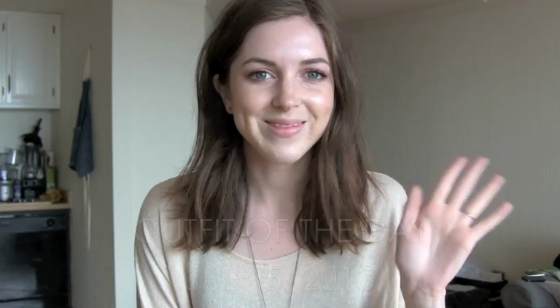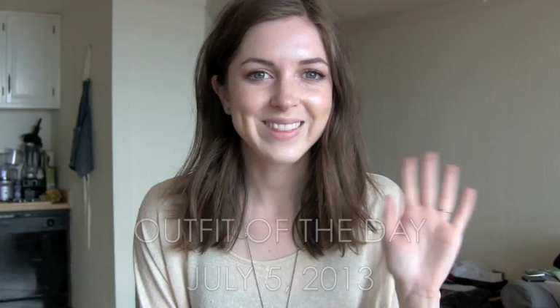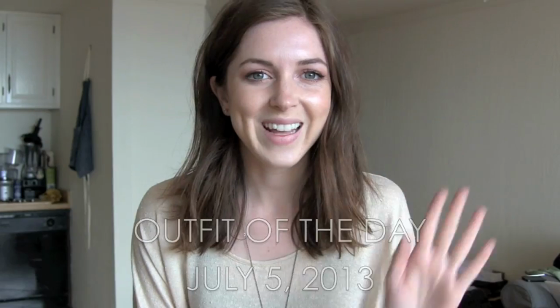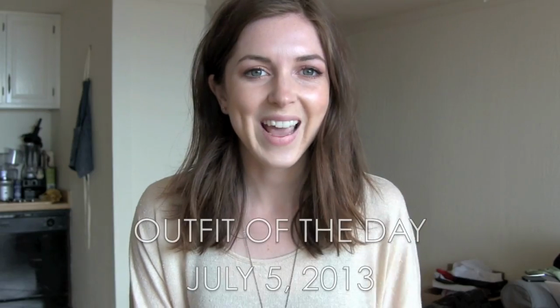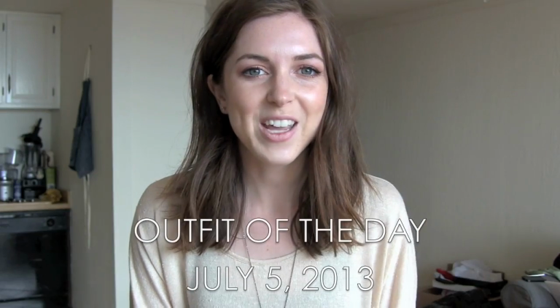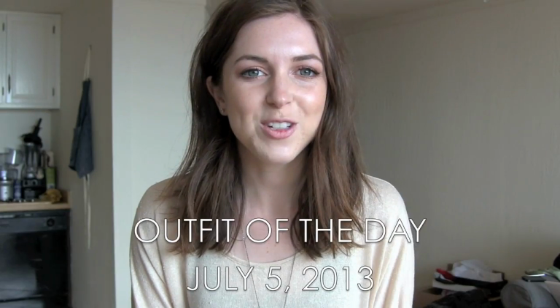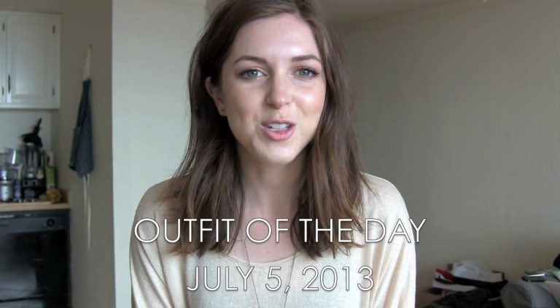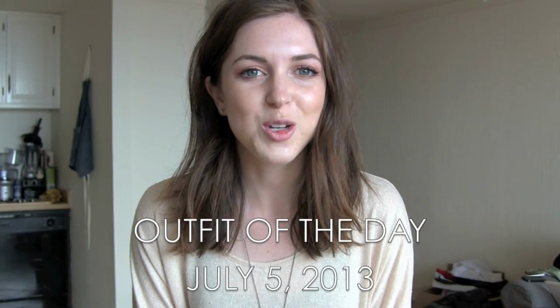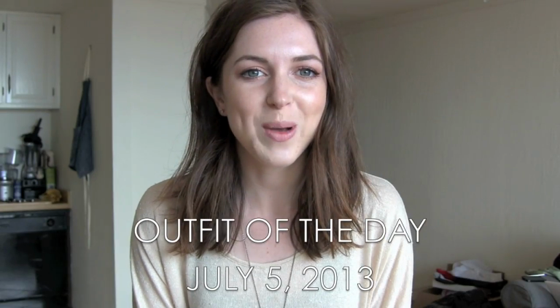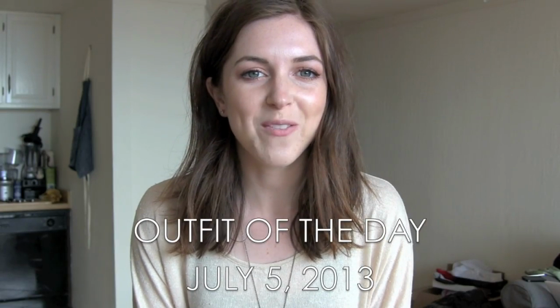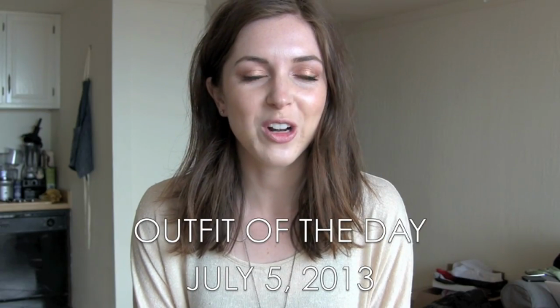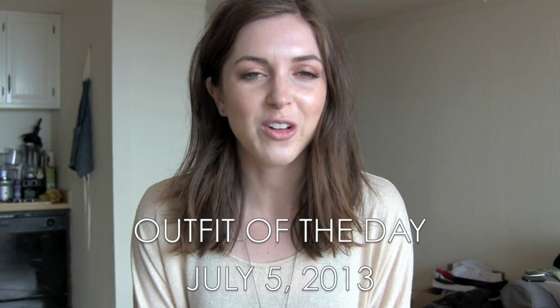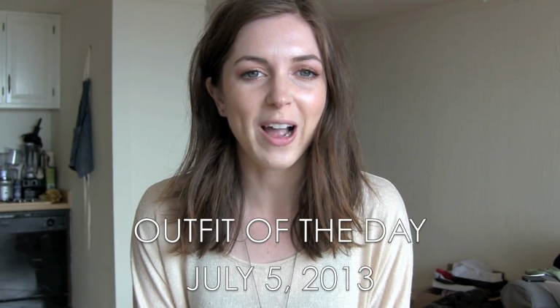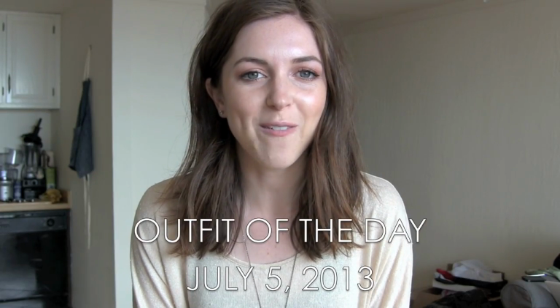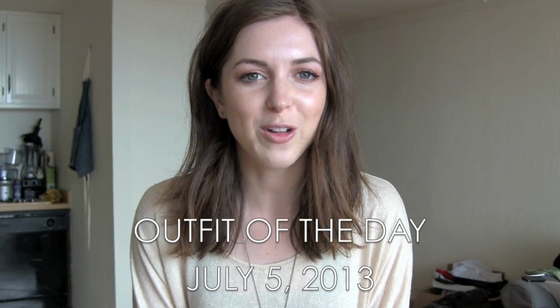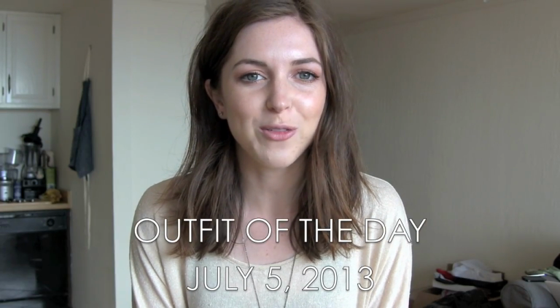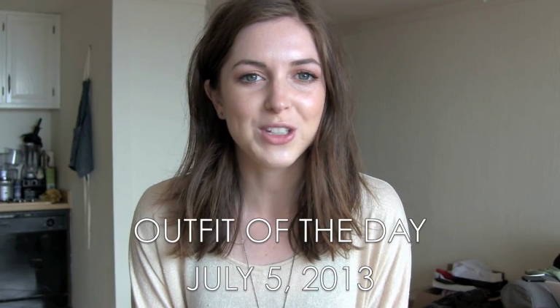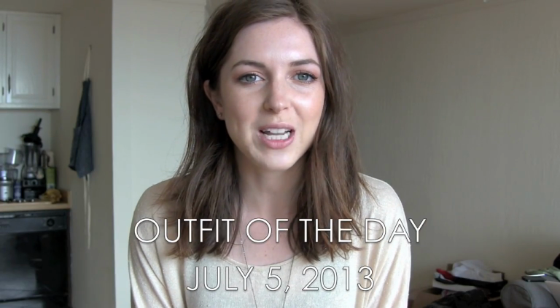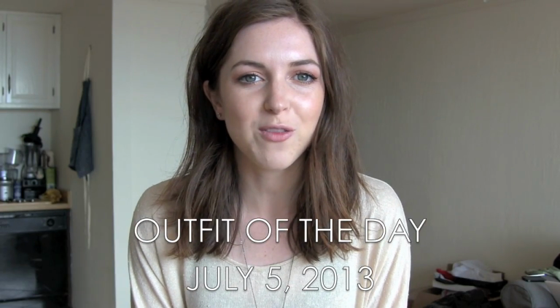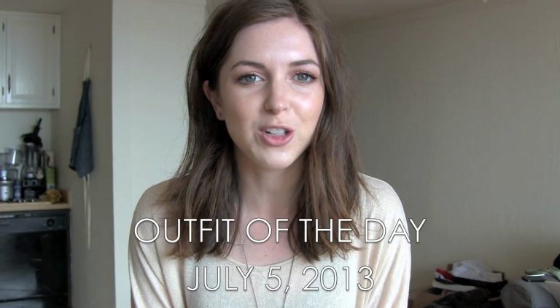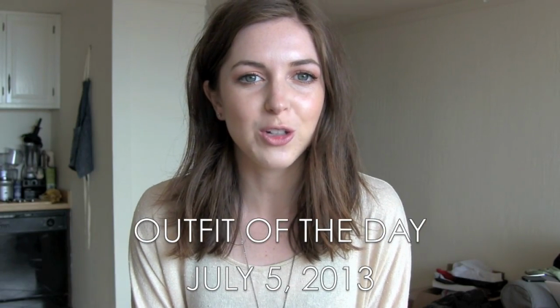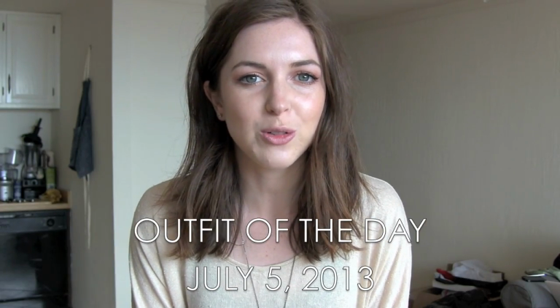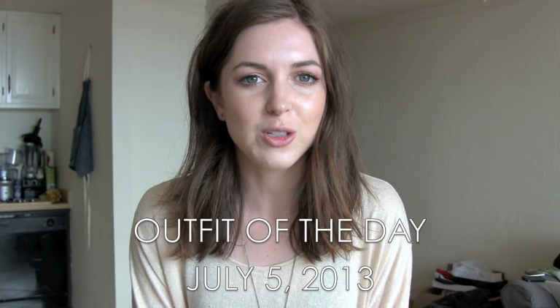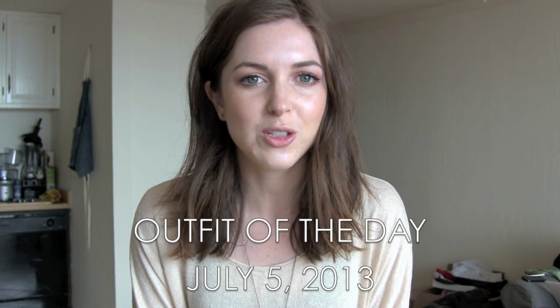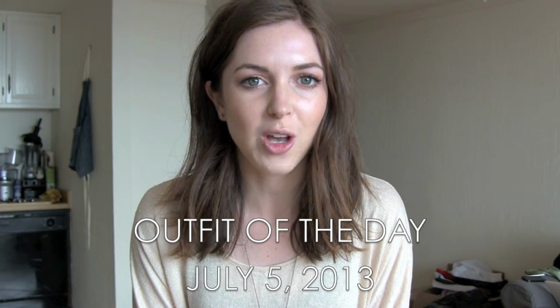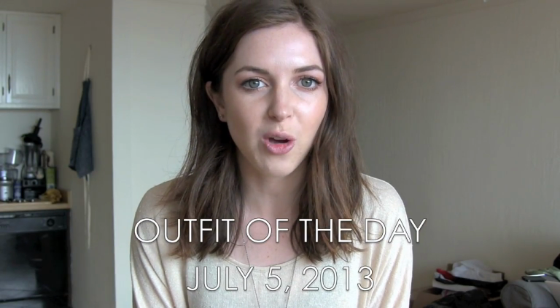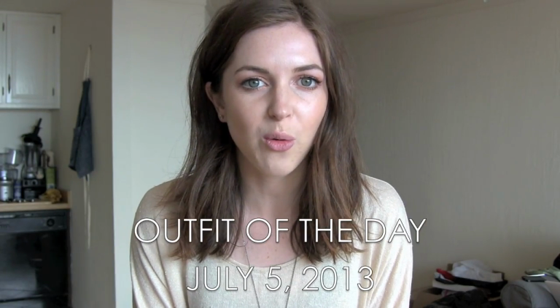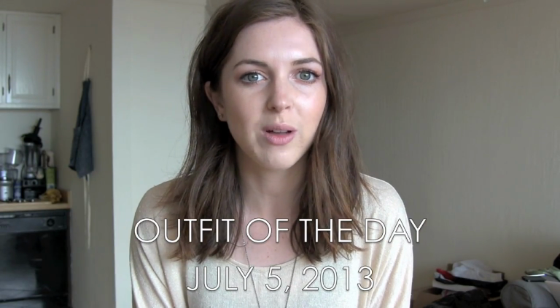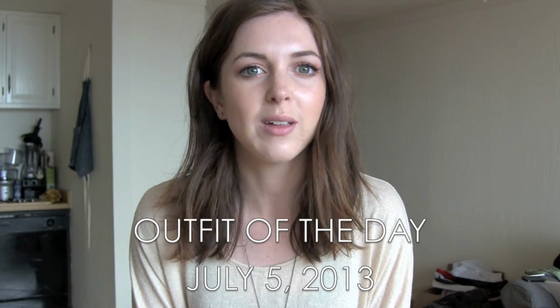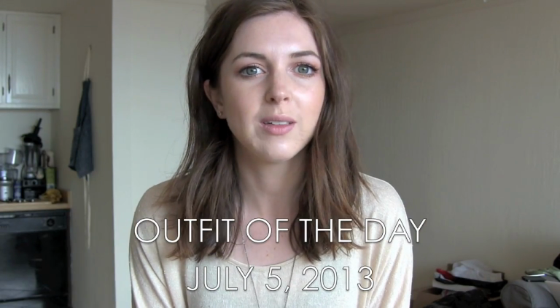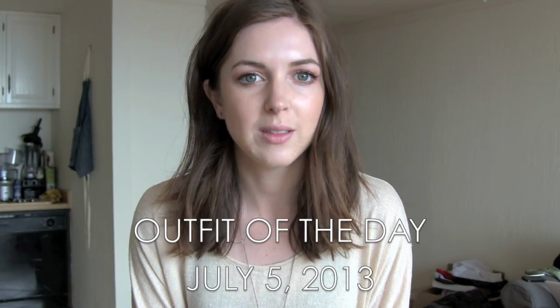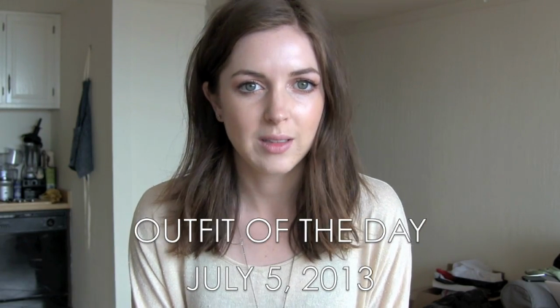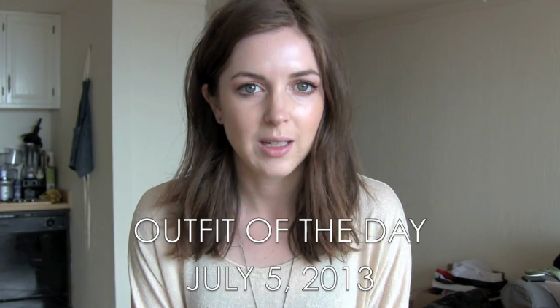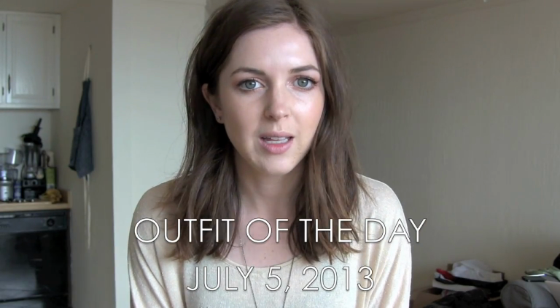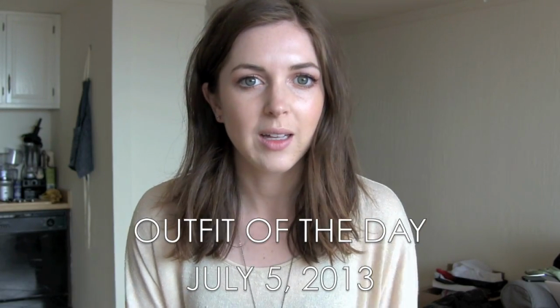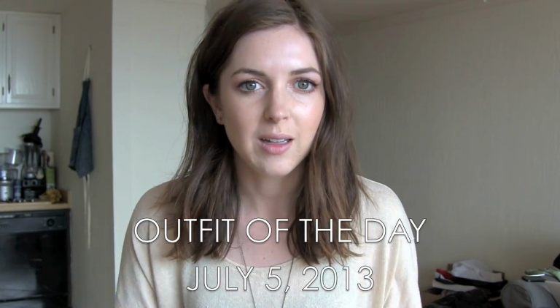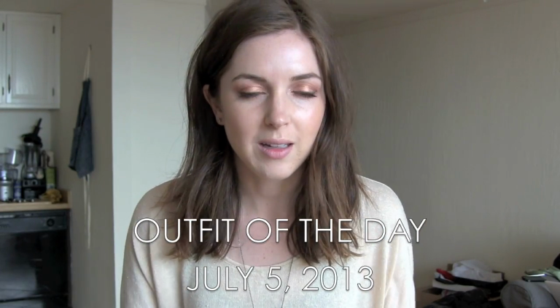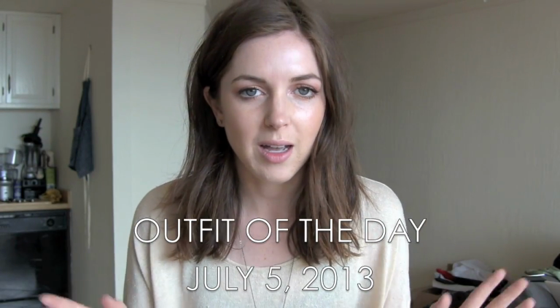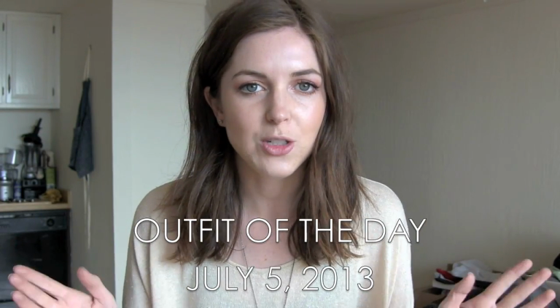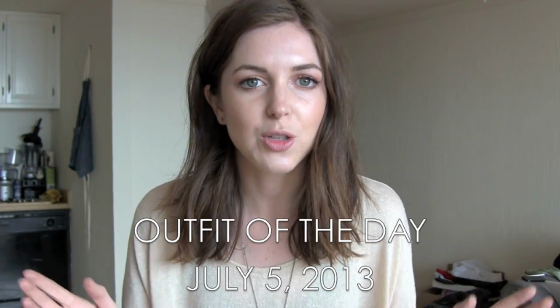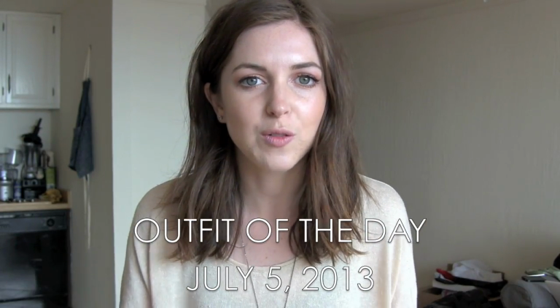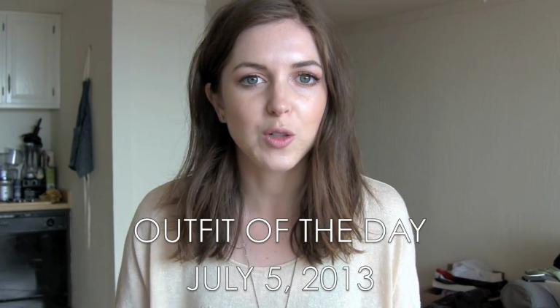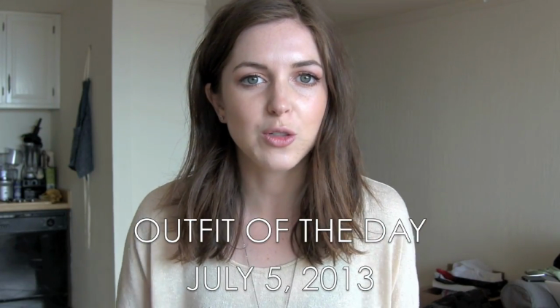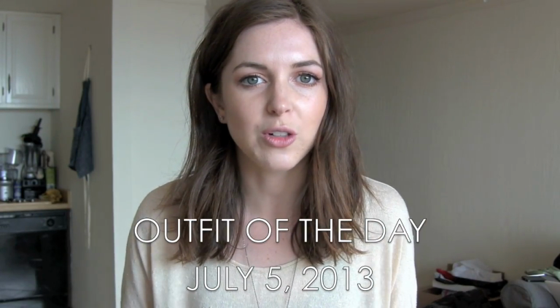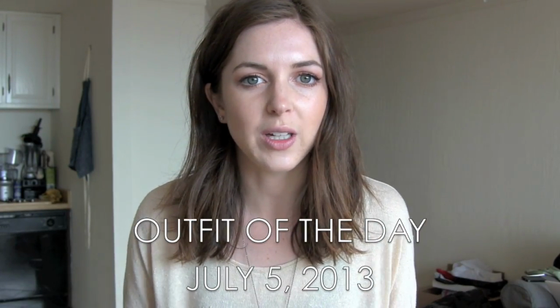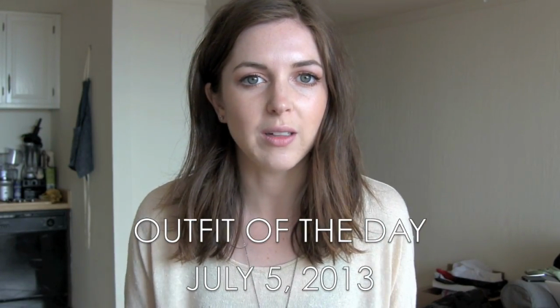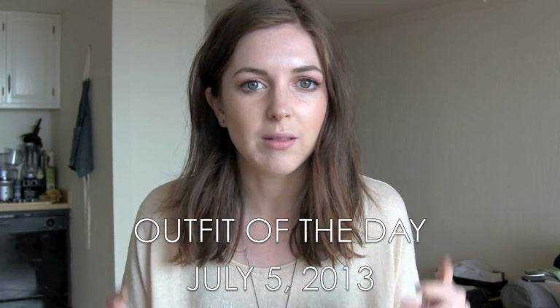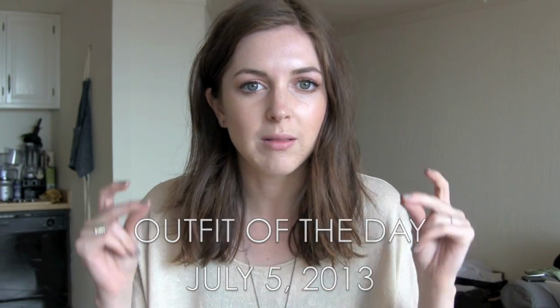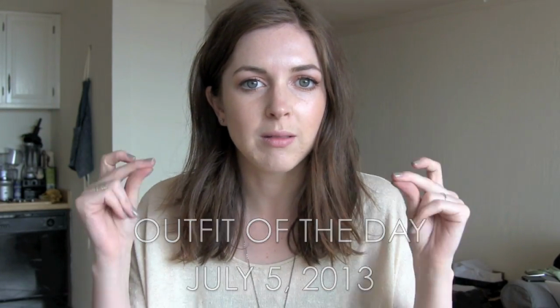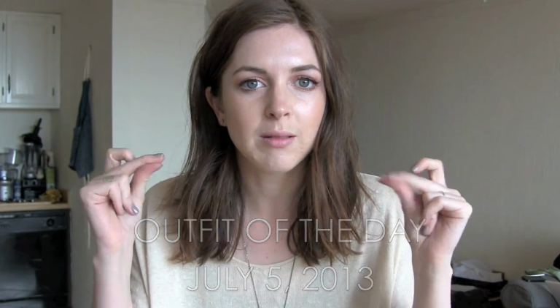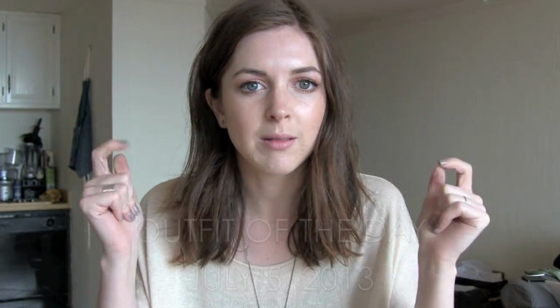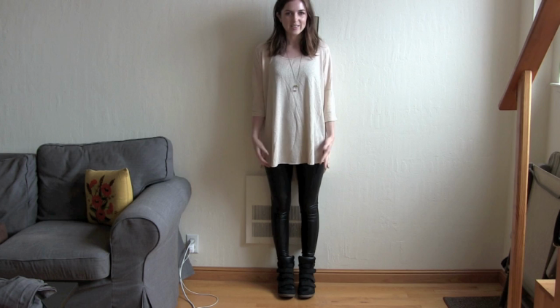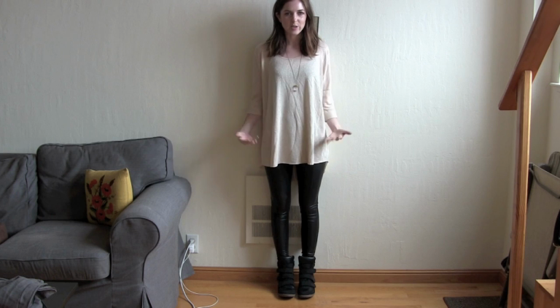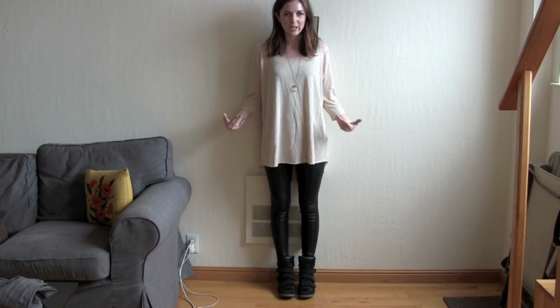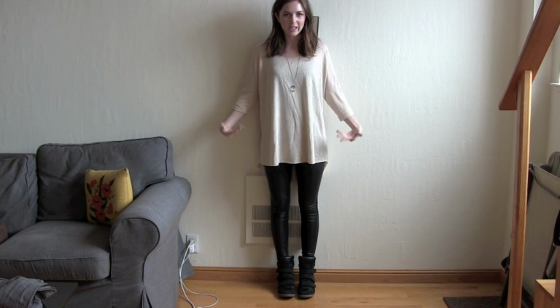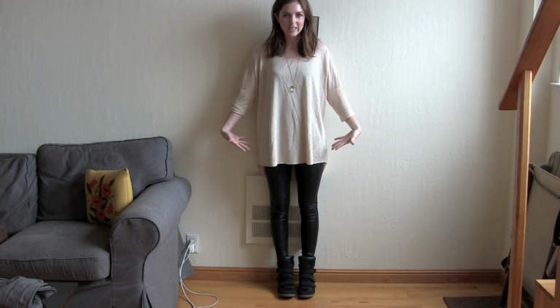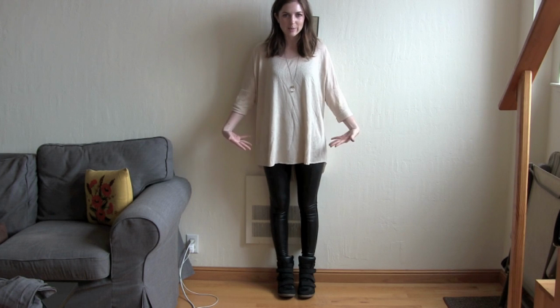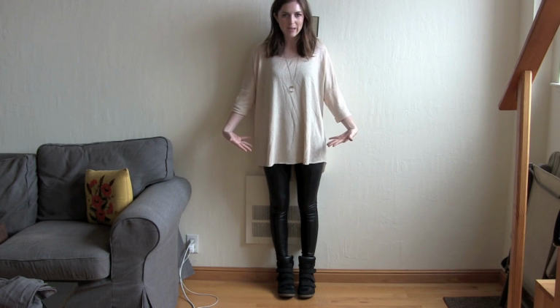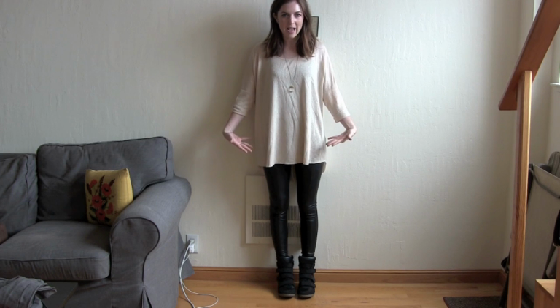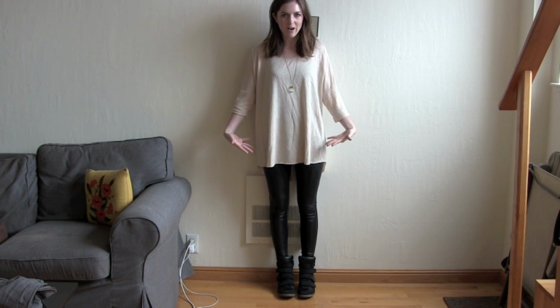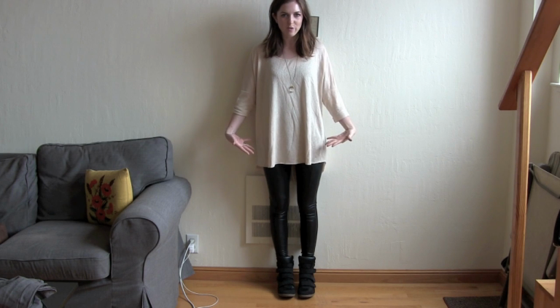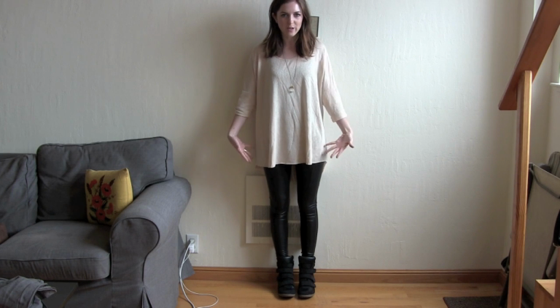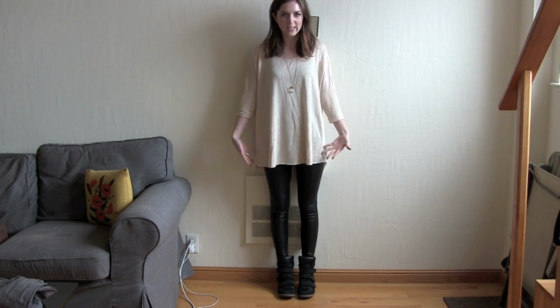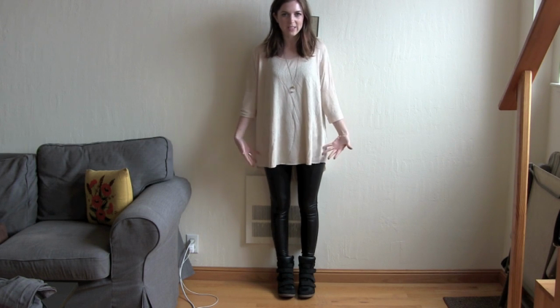Hey YouTube! I have another outfit of the day for you, so cut to the full screen. Here is my outfit.